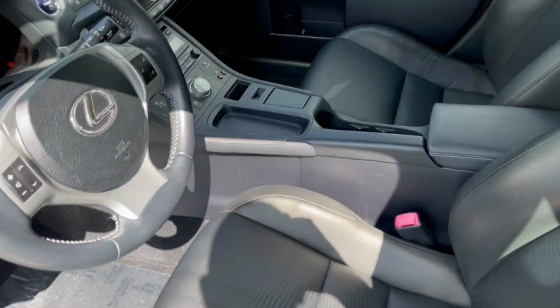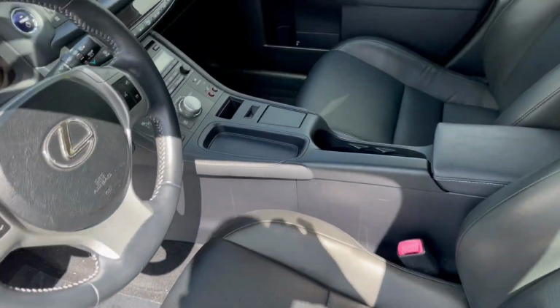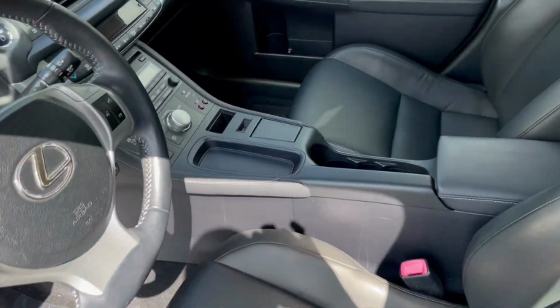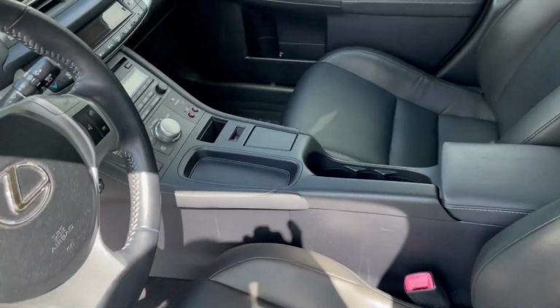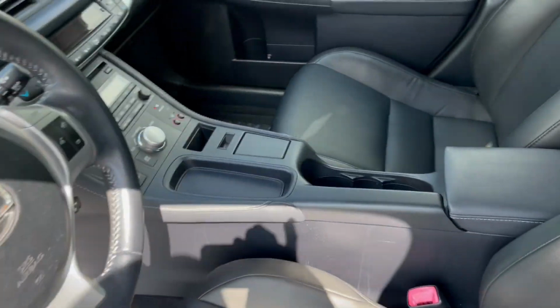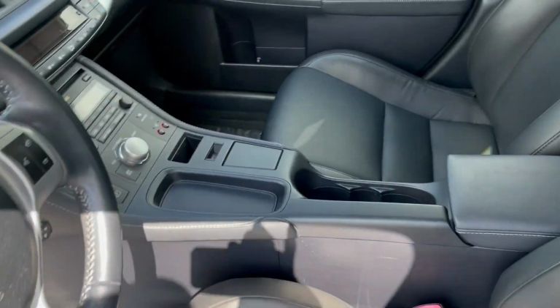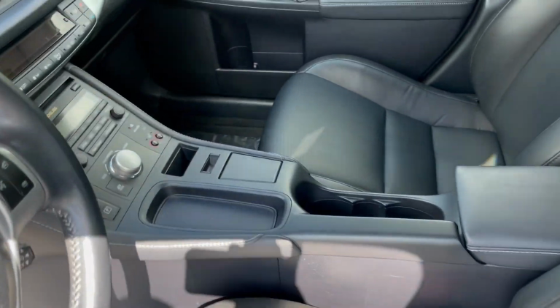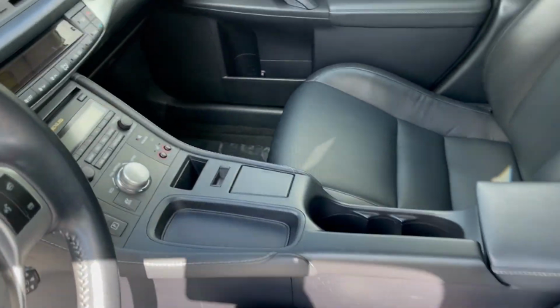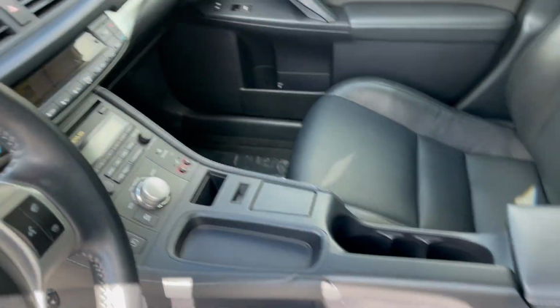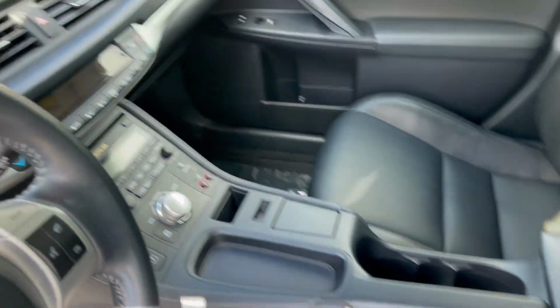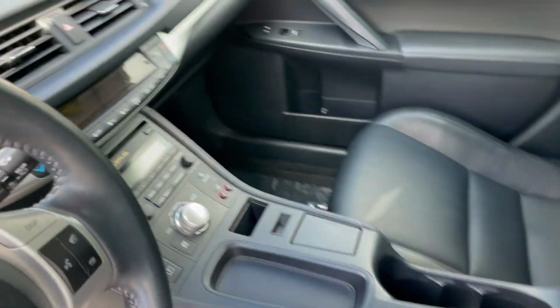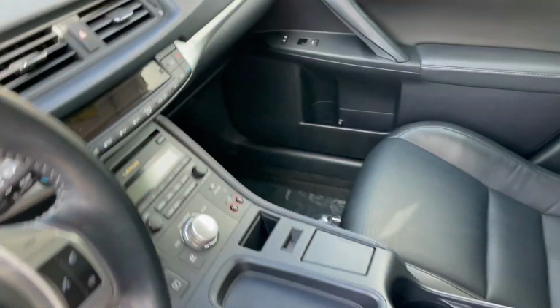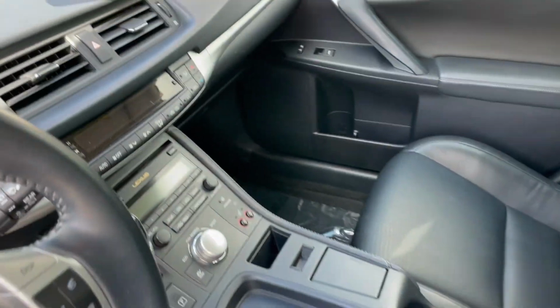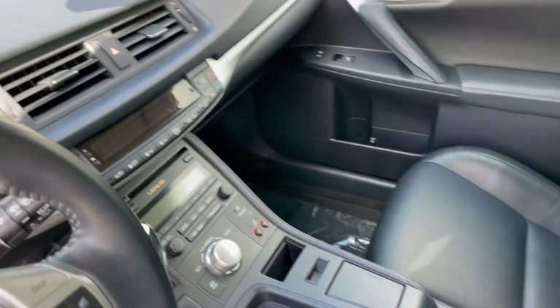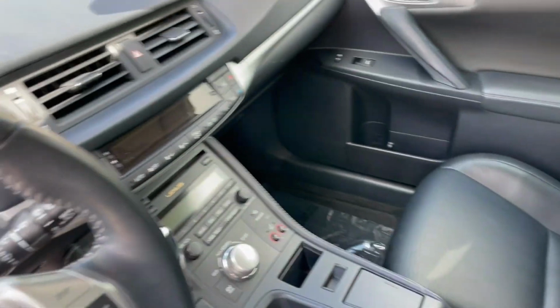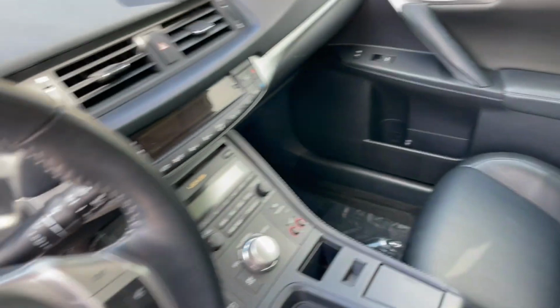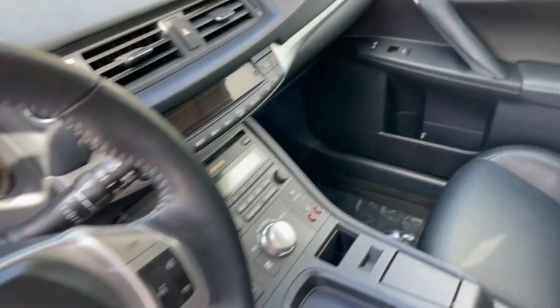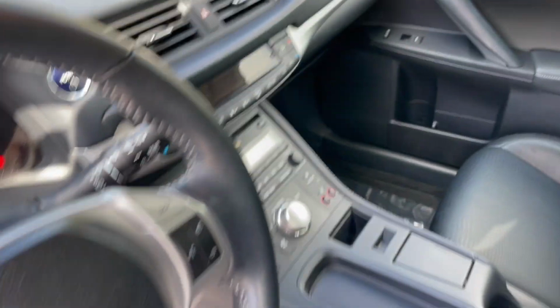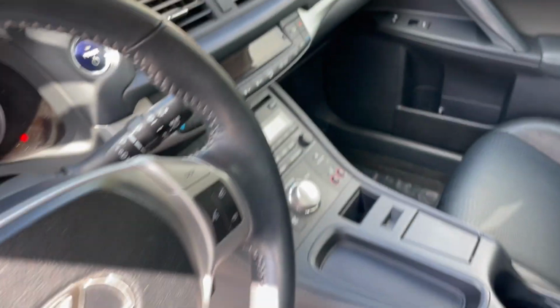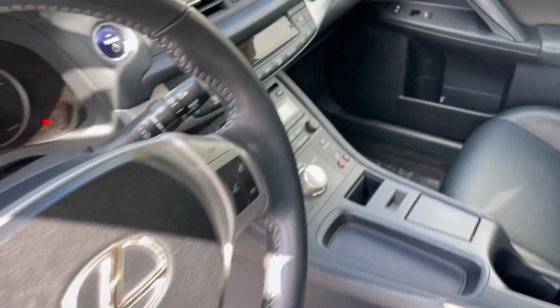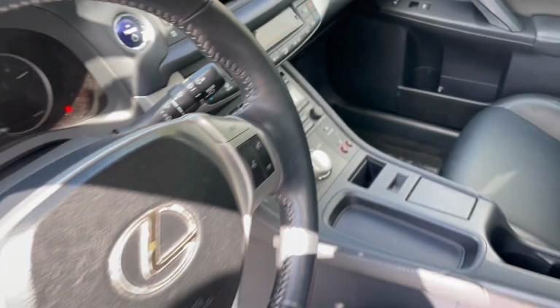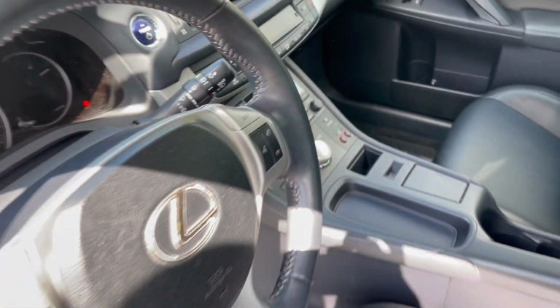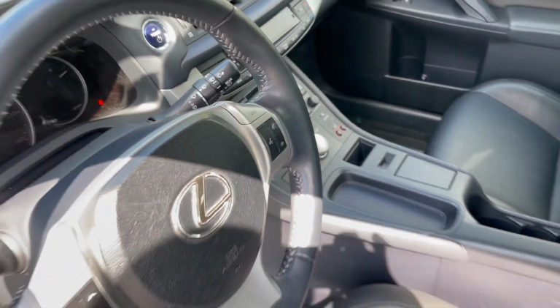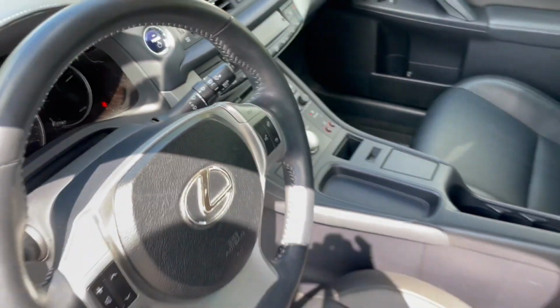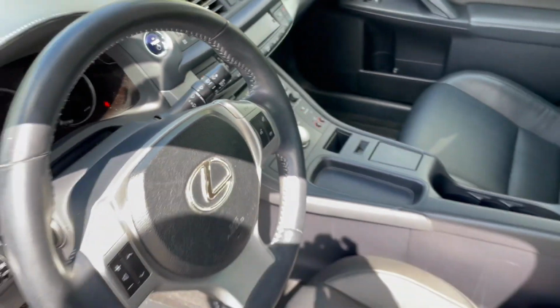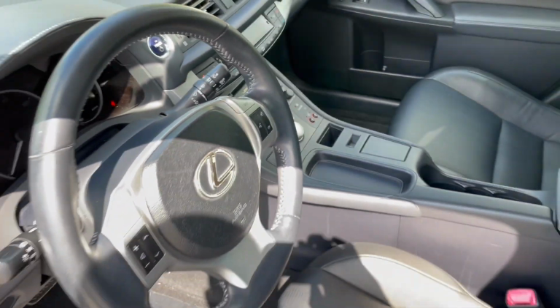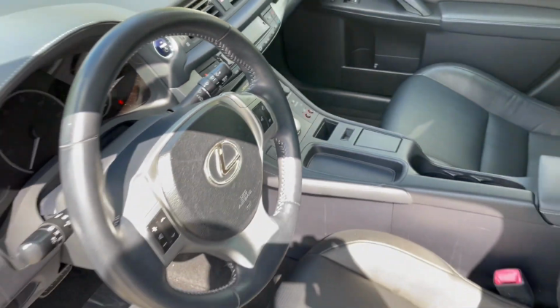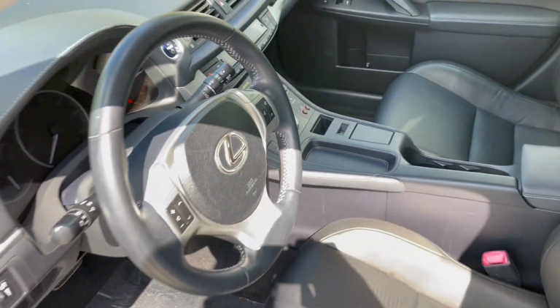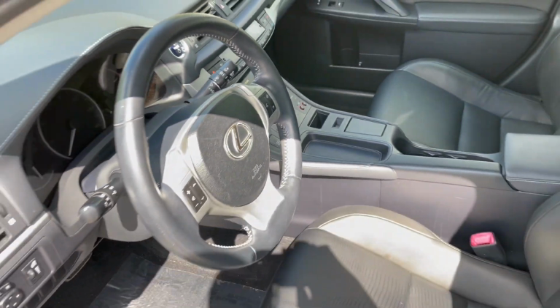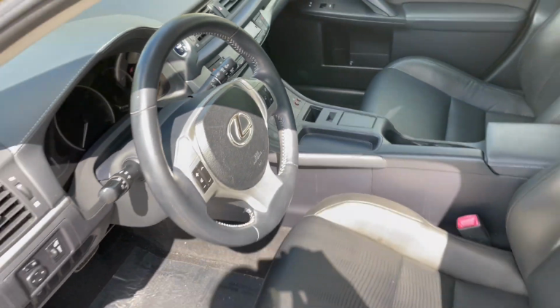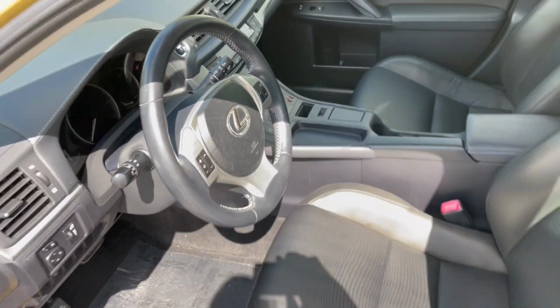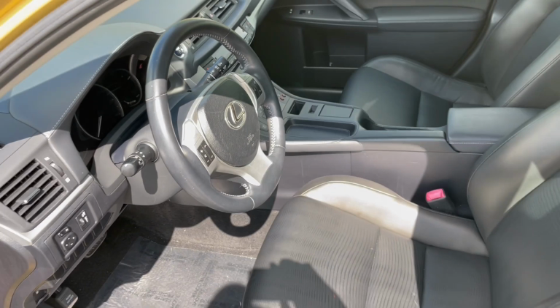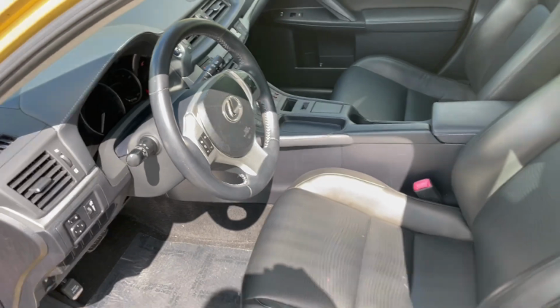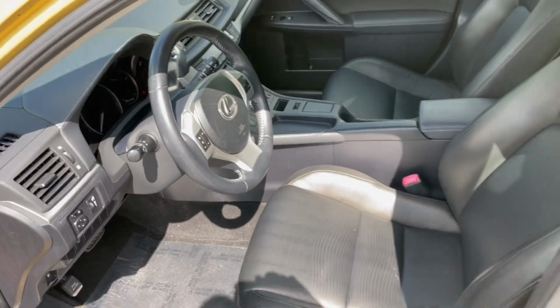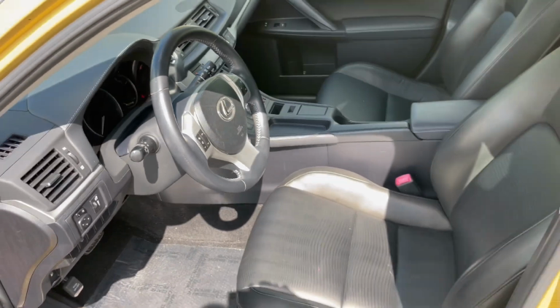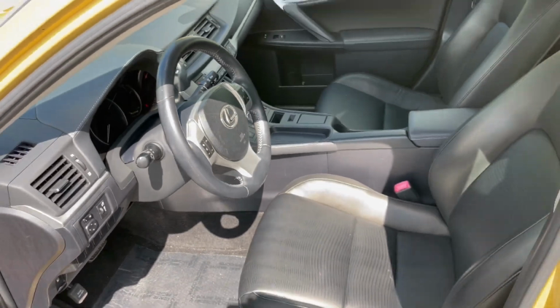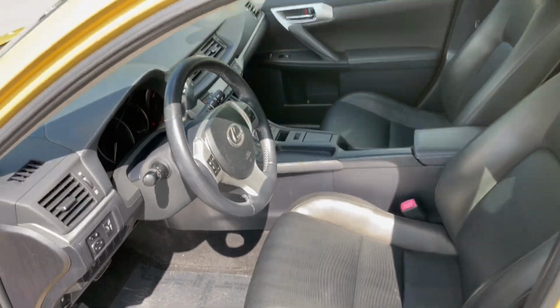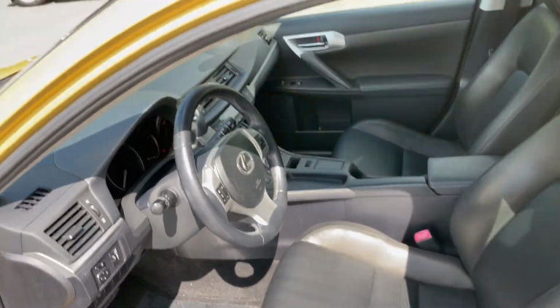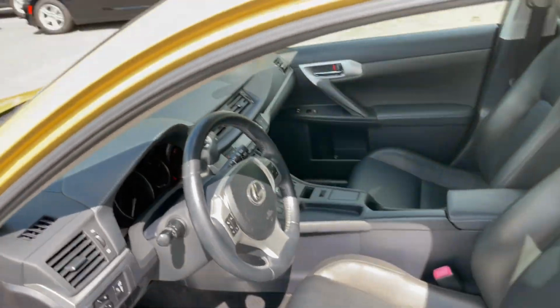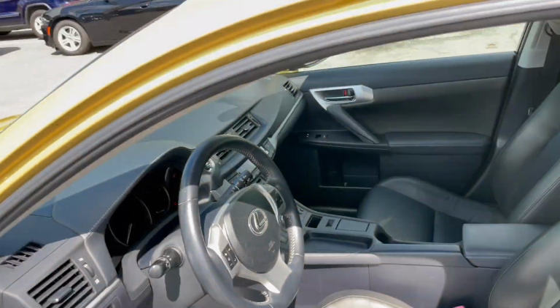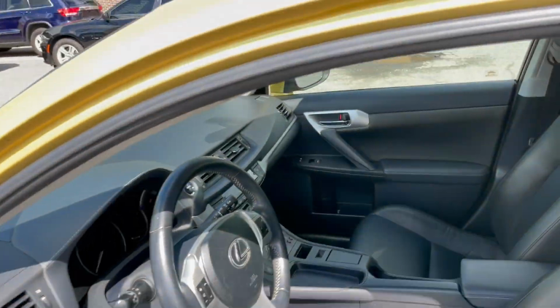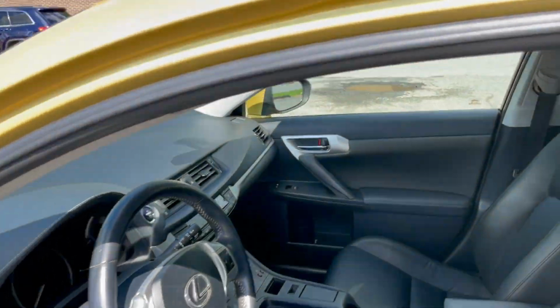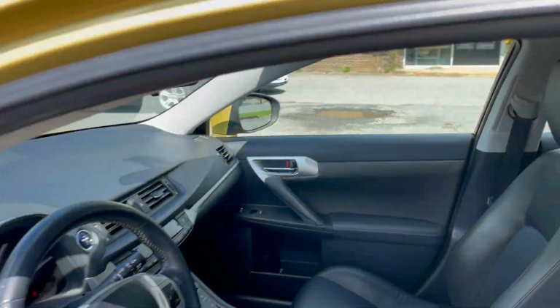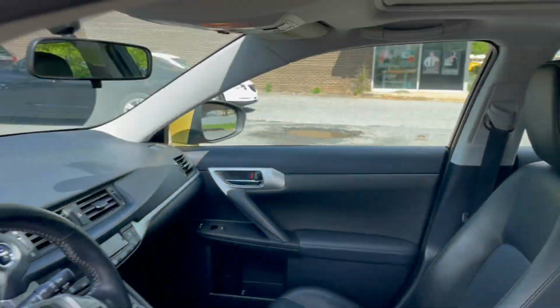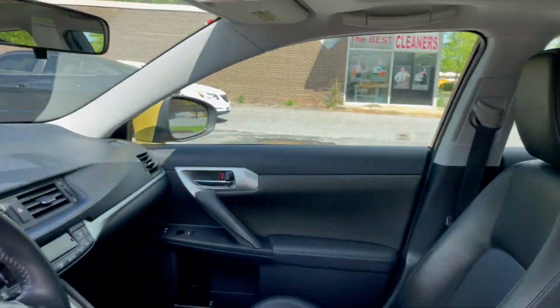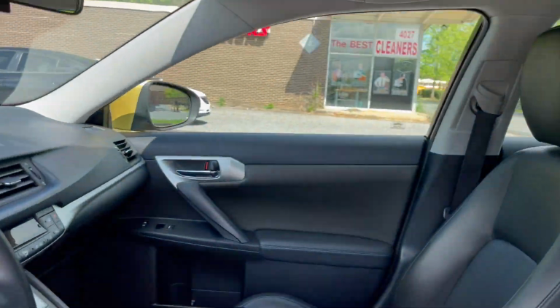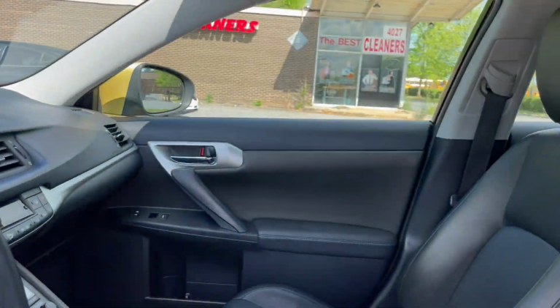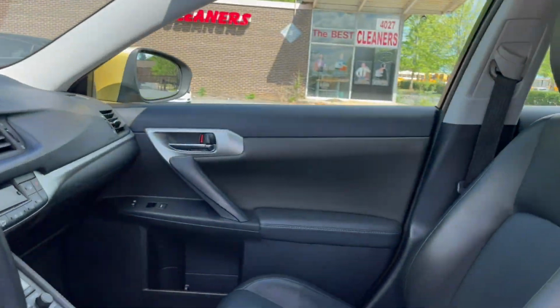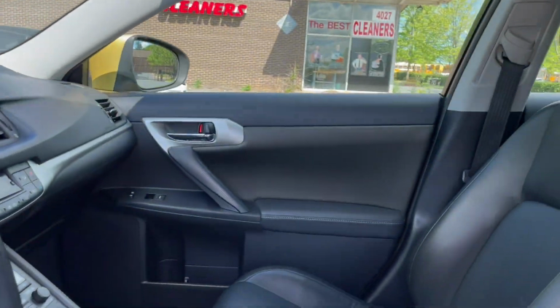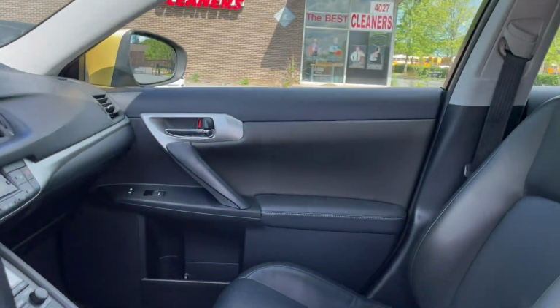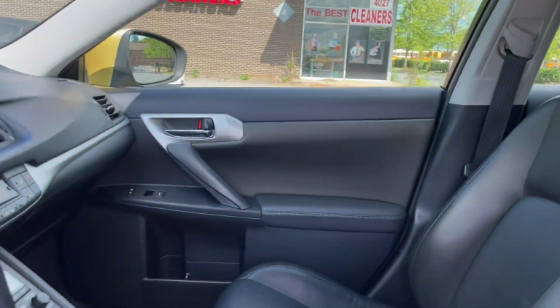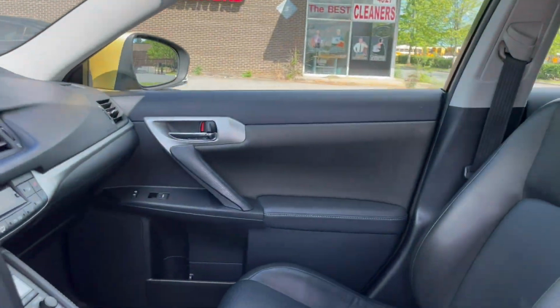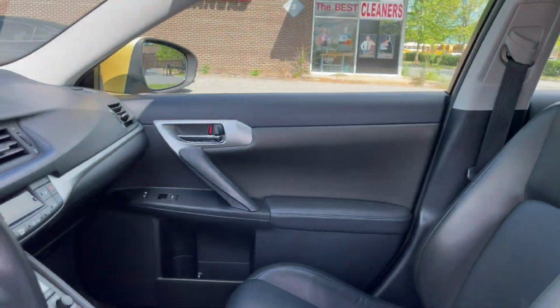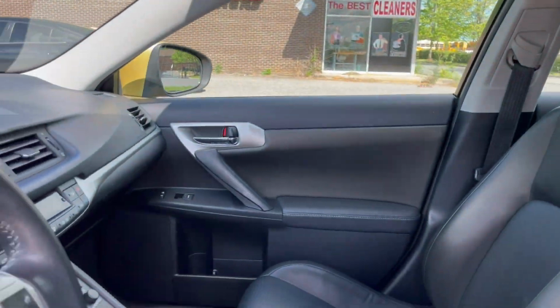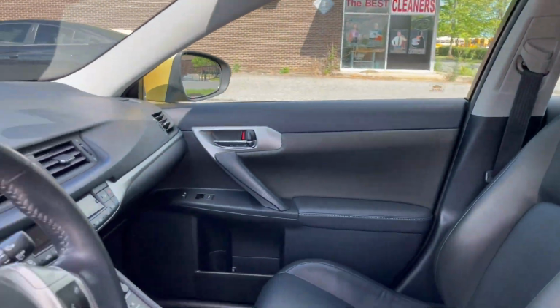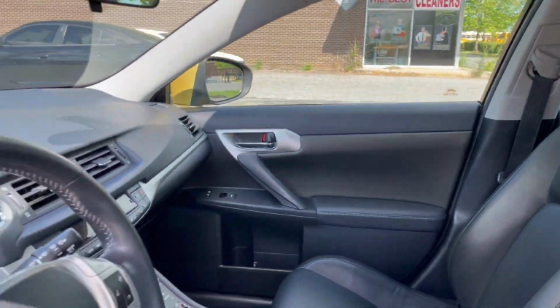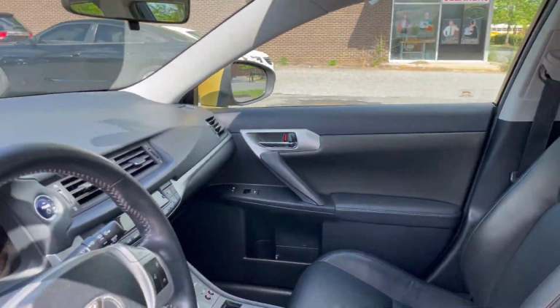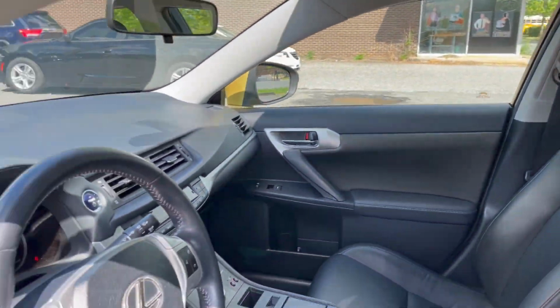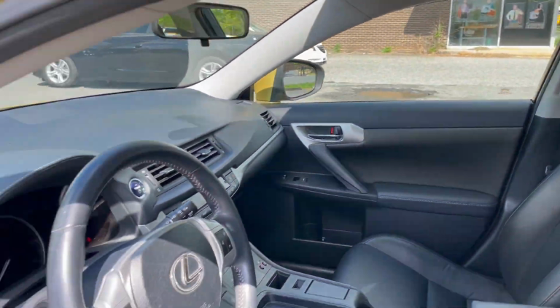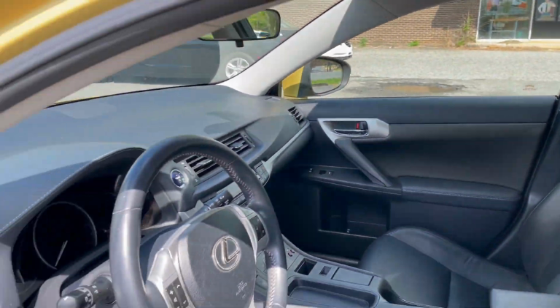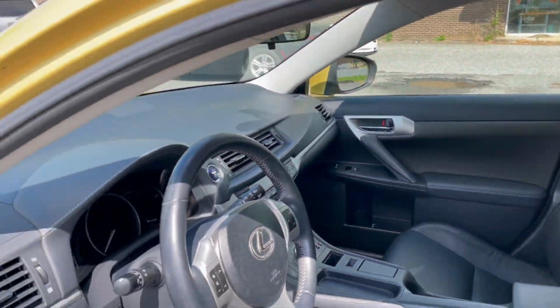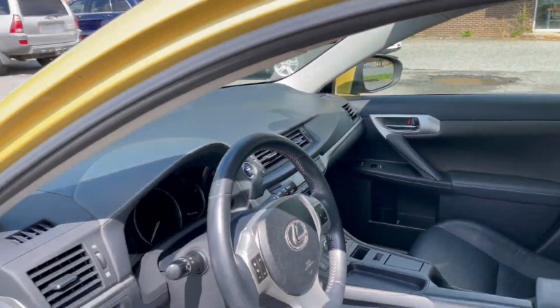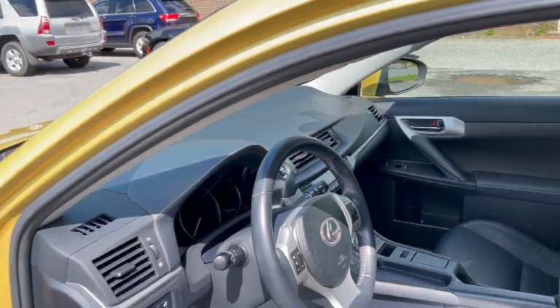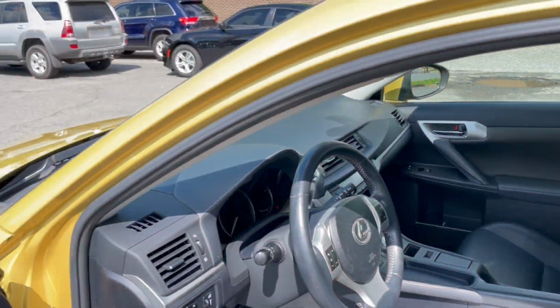Heated seats, Bluetooth — you name it, this car has it. Let's take a look under the hood.